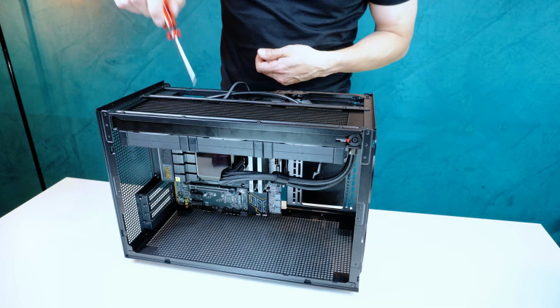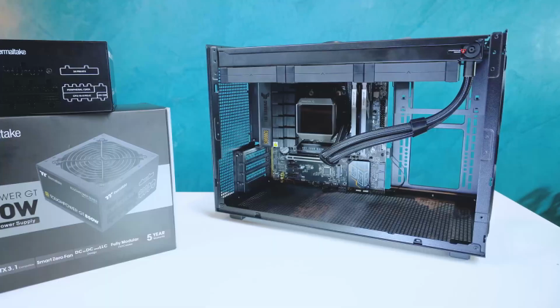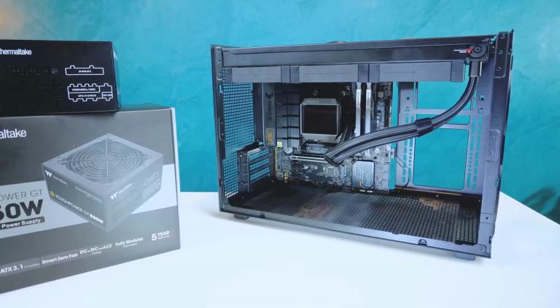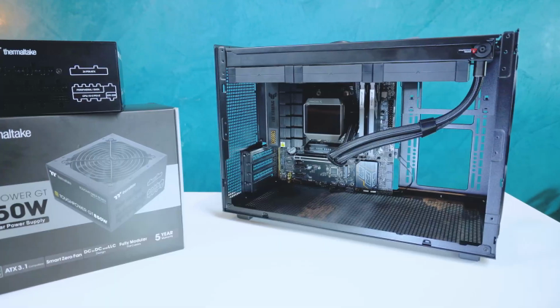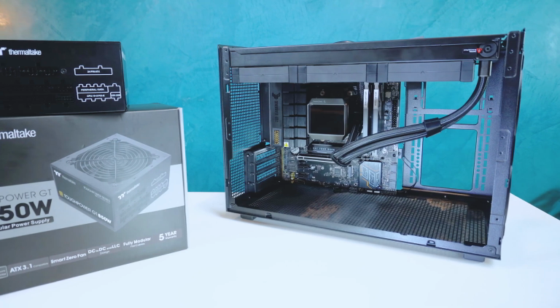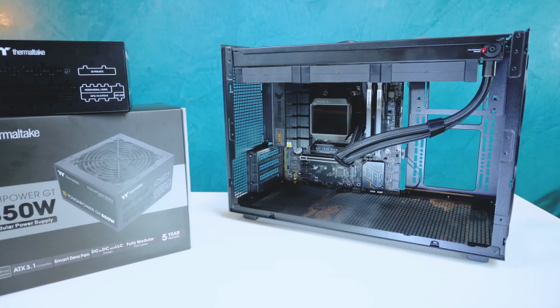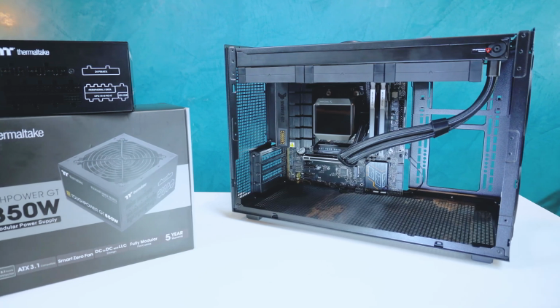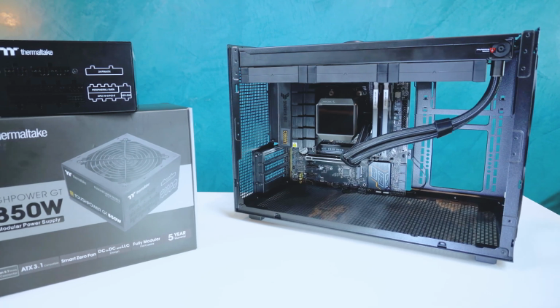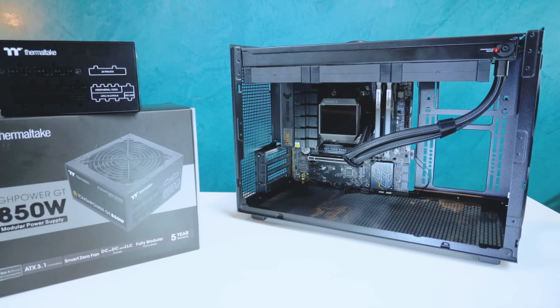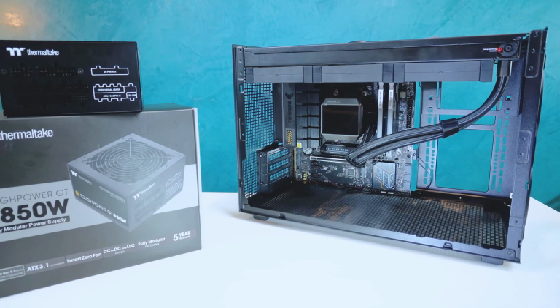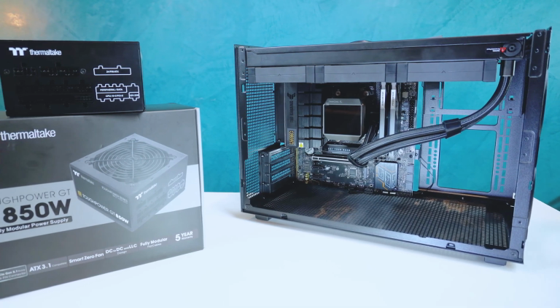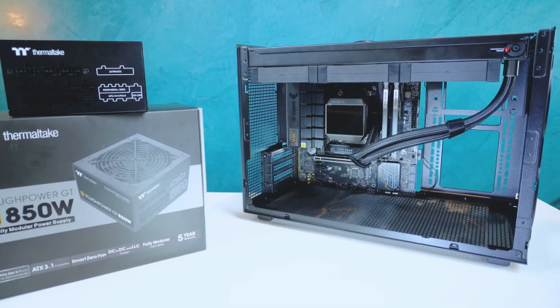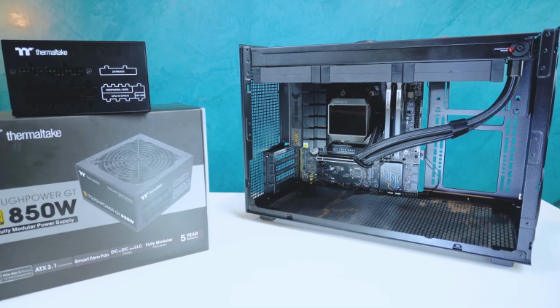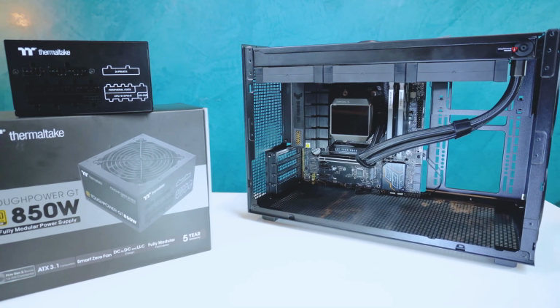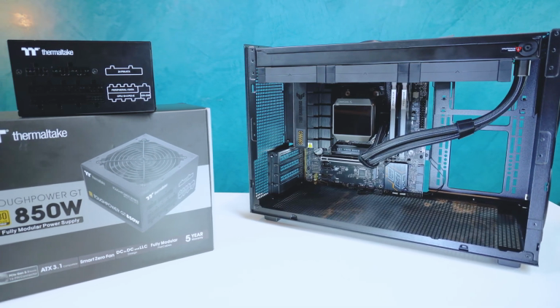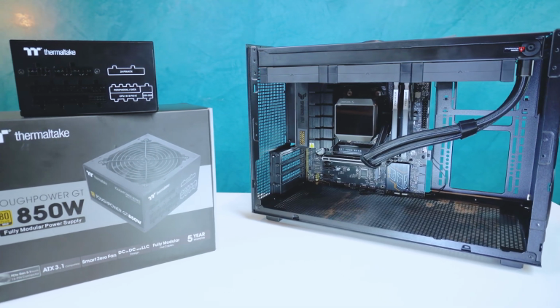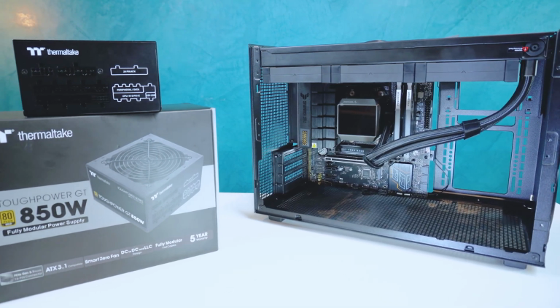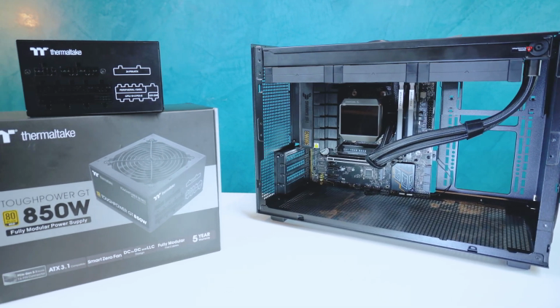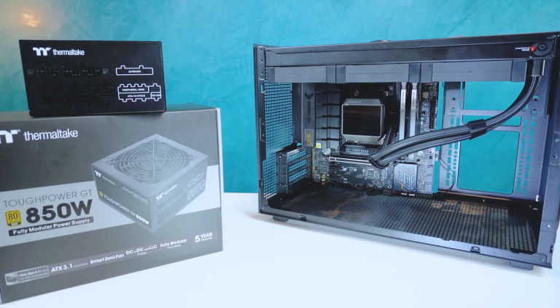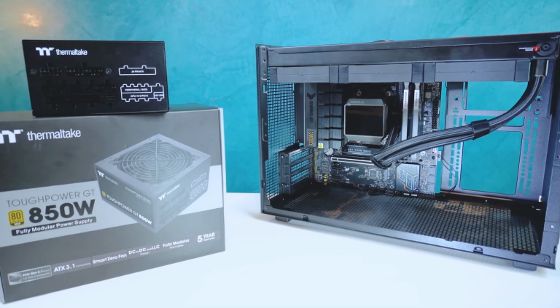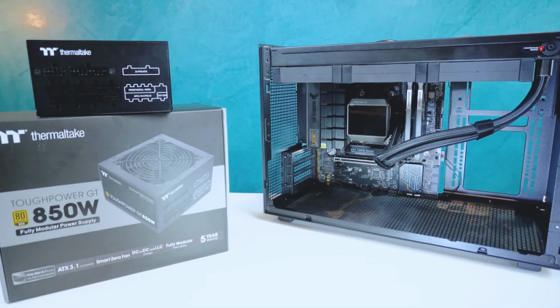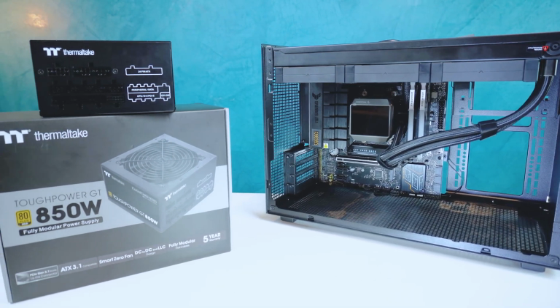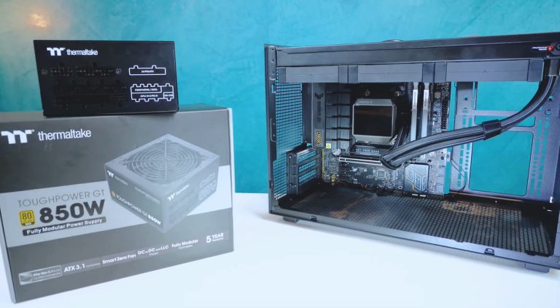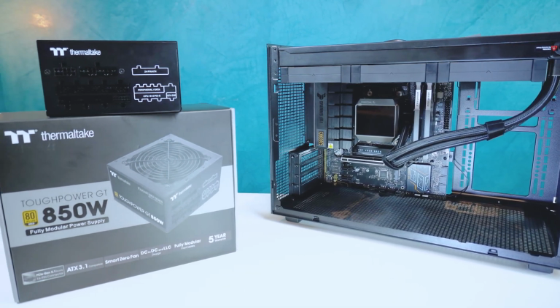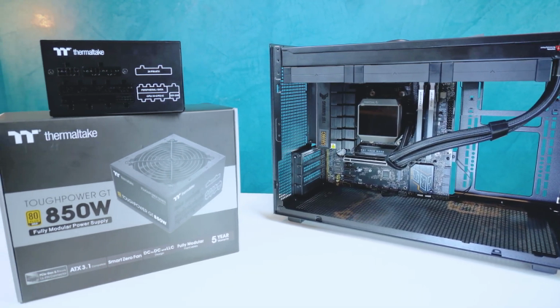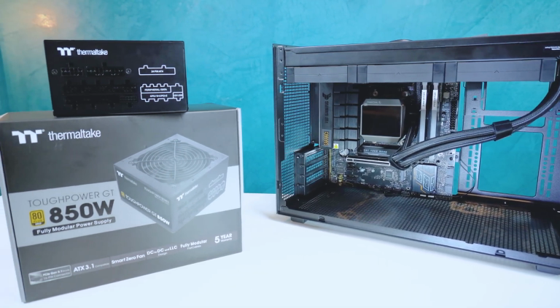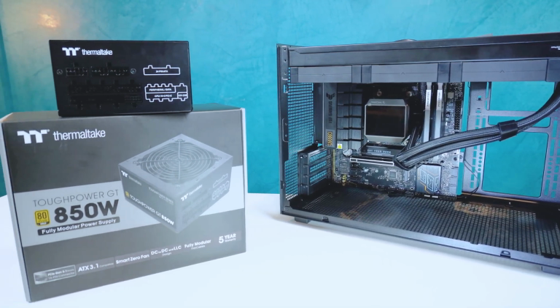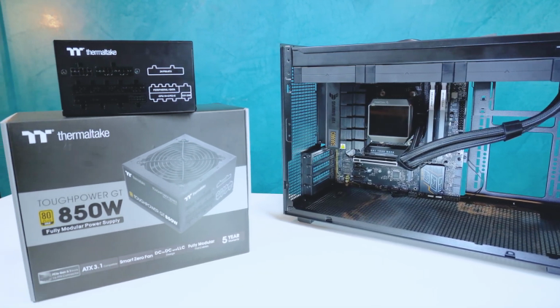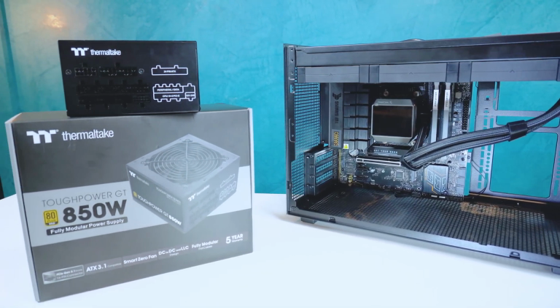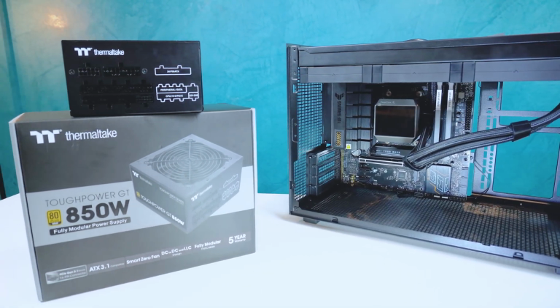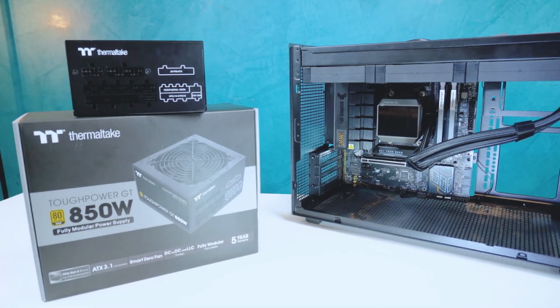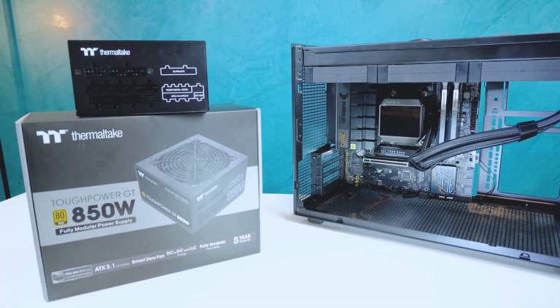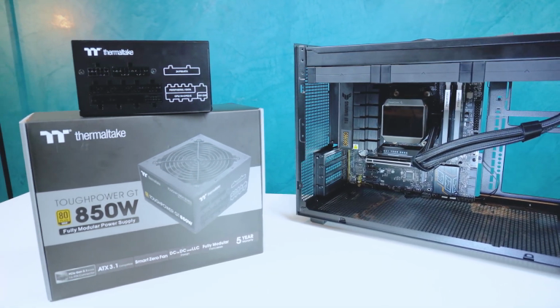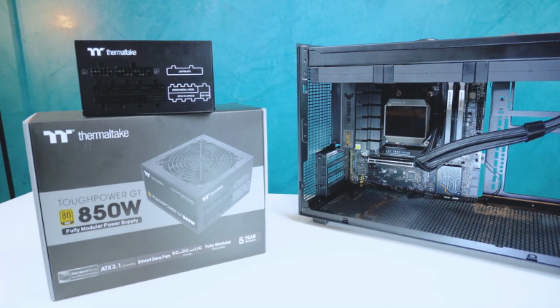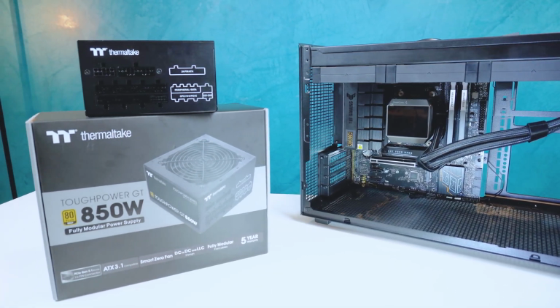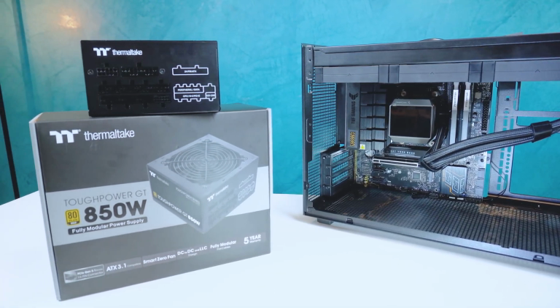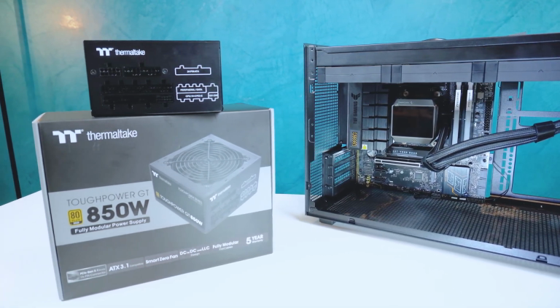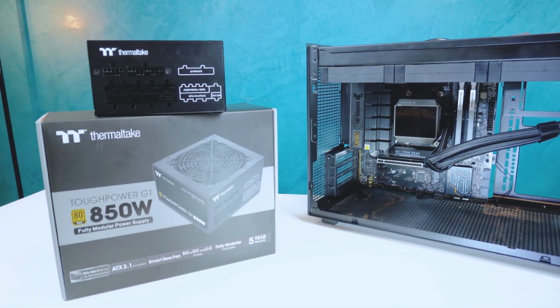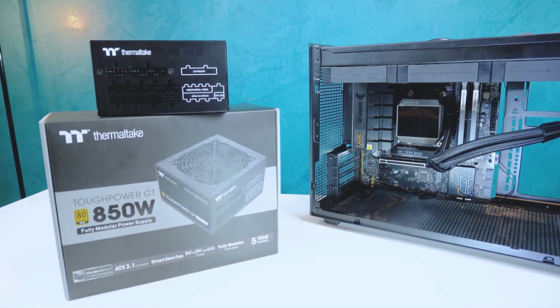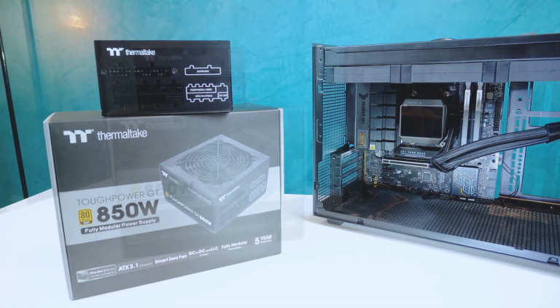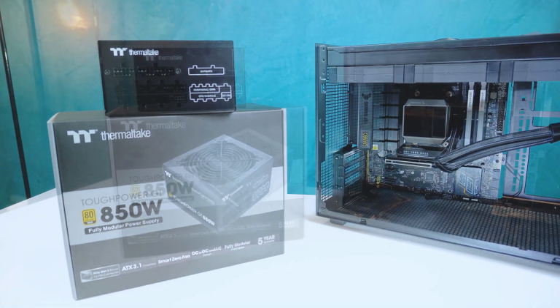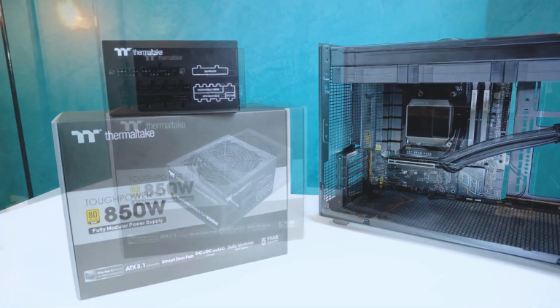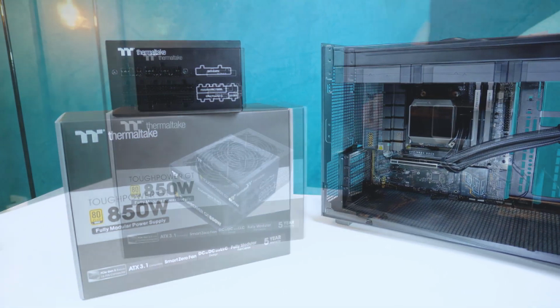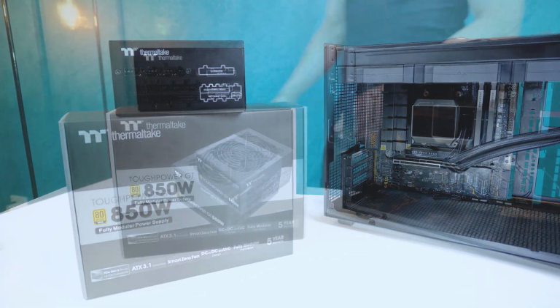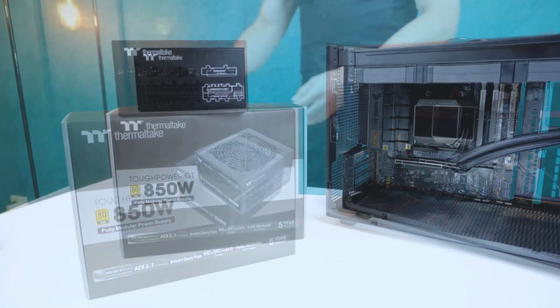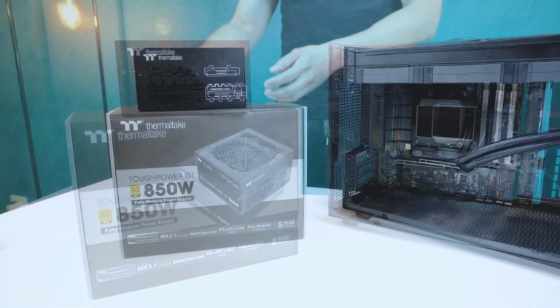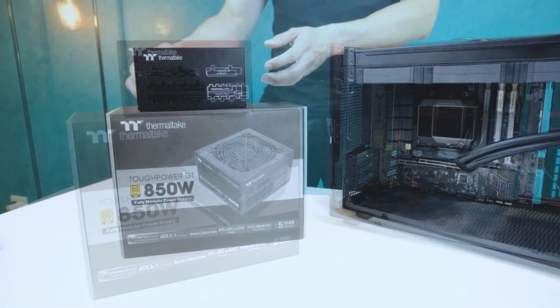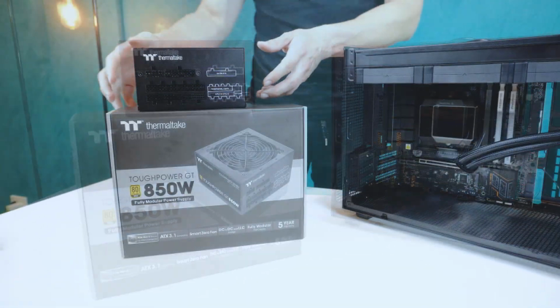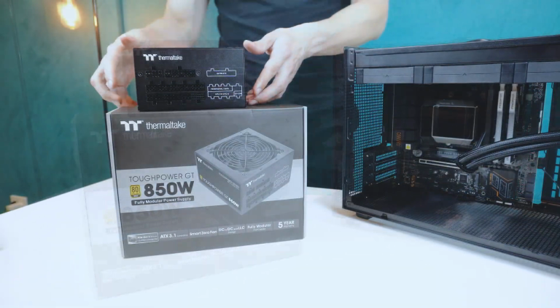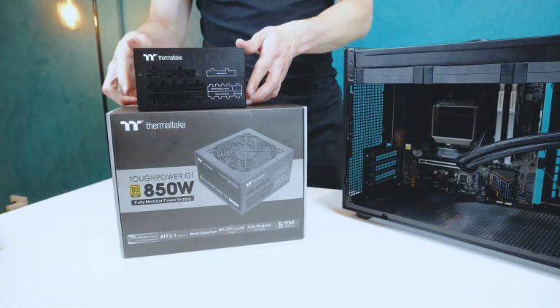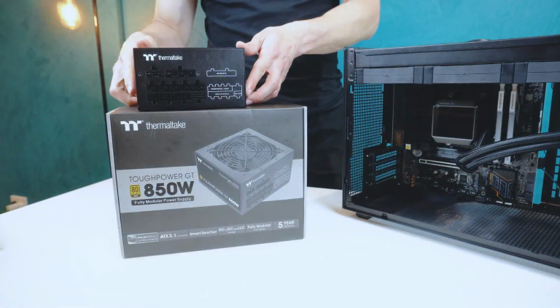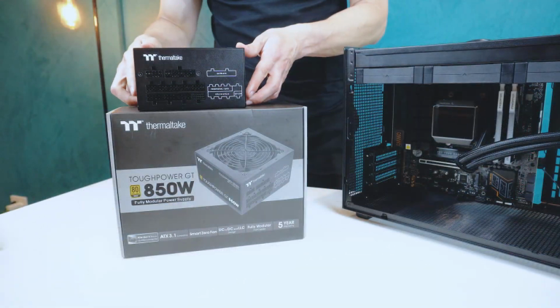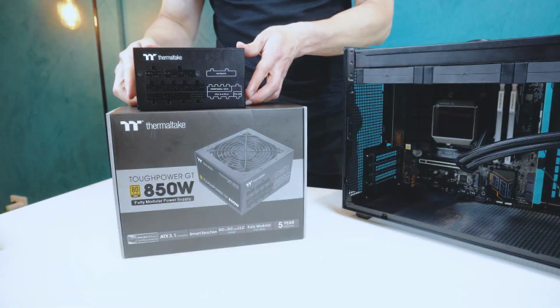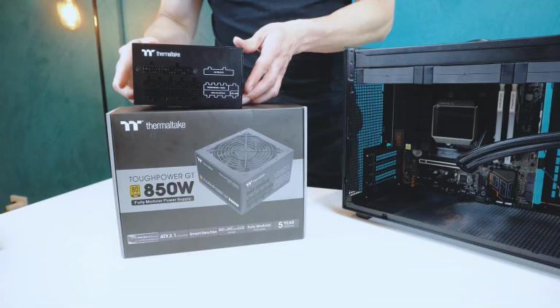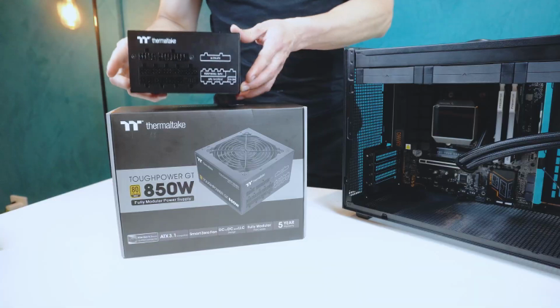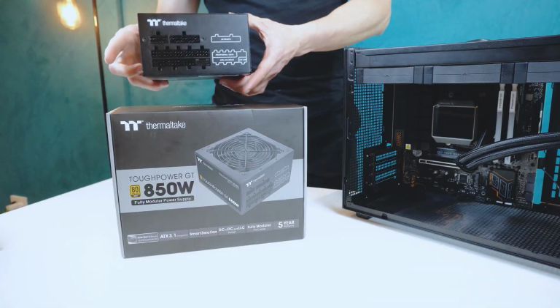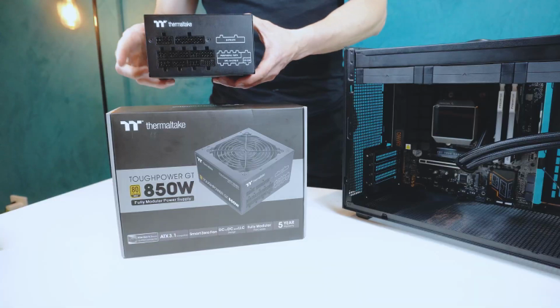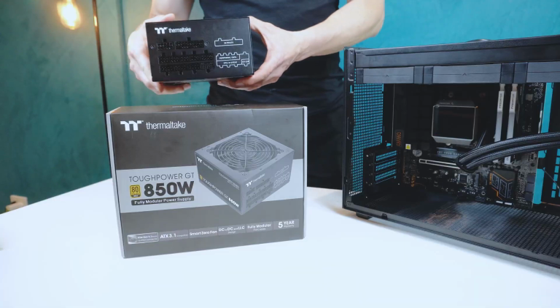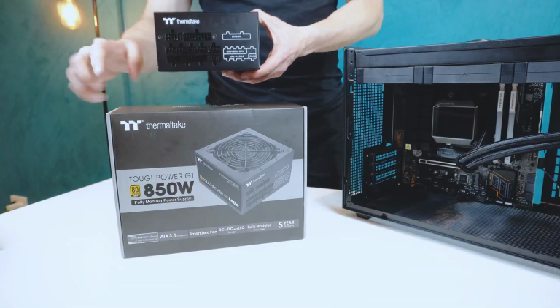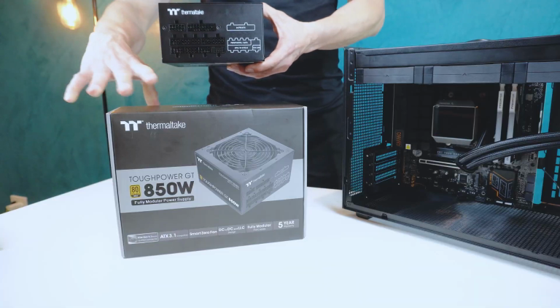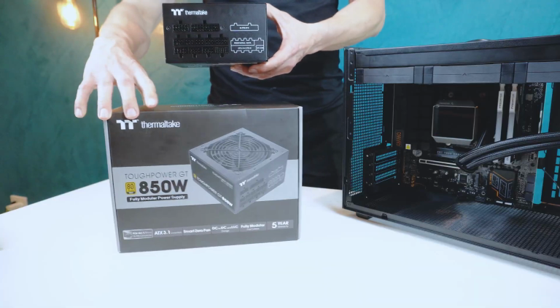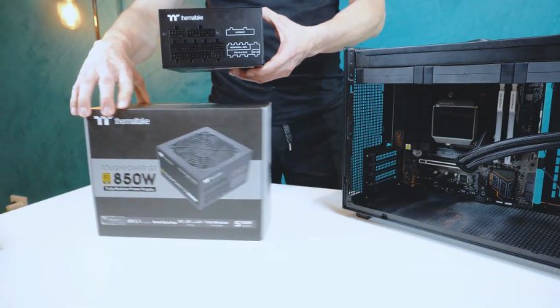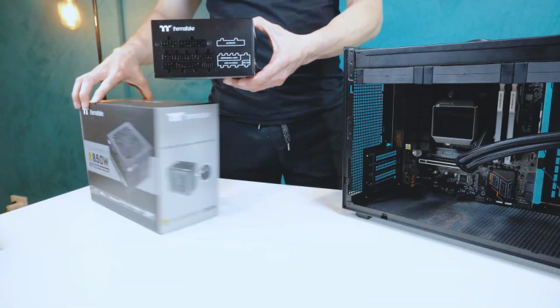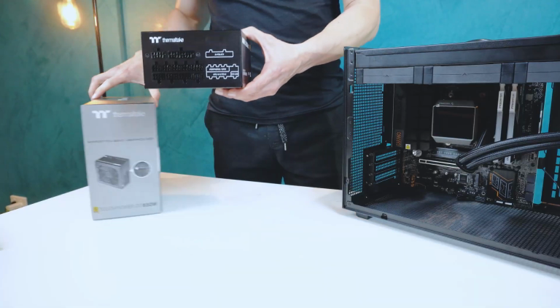Powering the system, we have the Thermaltake ToughPower GT, an 850-watt fully modular unit with 80-plus gold certification.